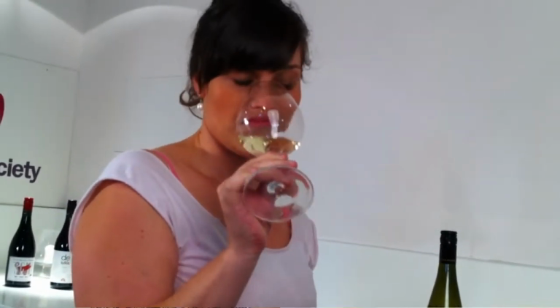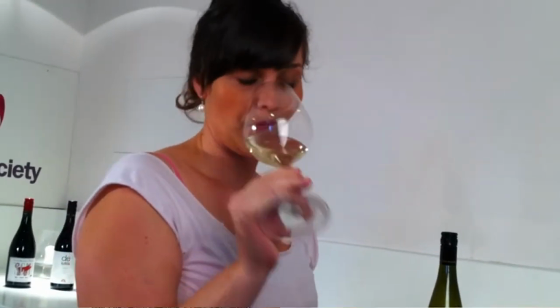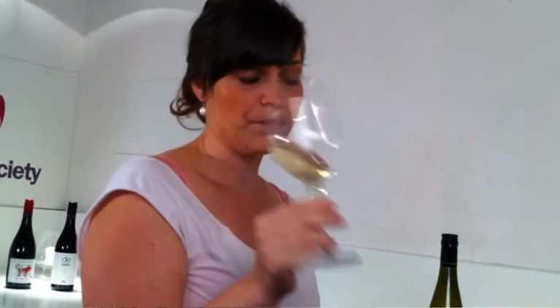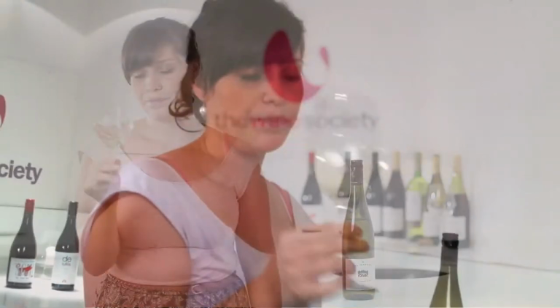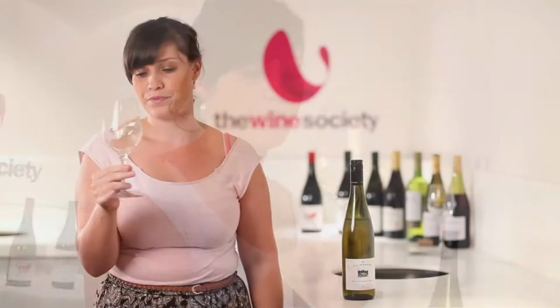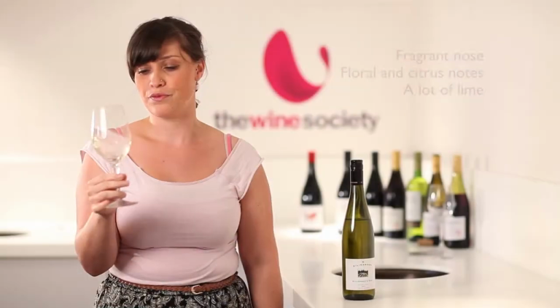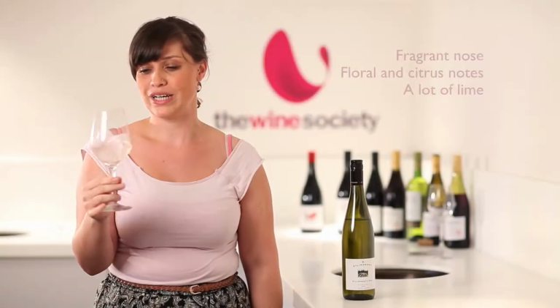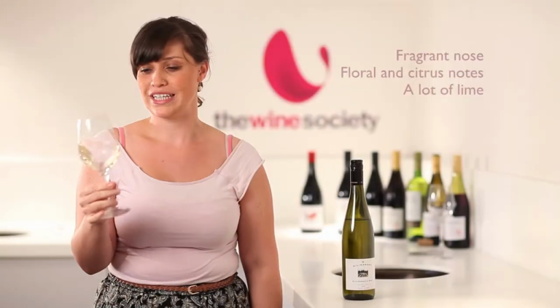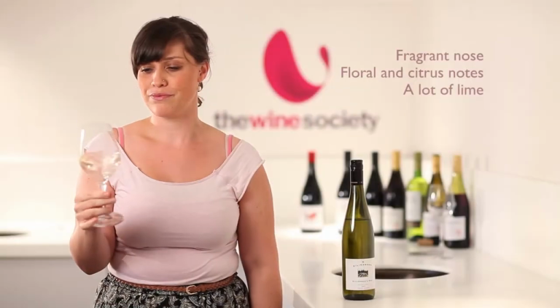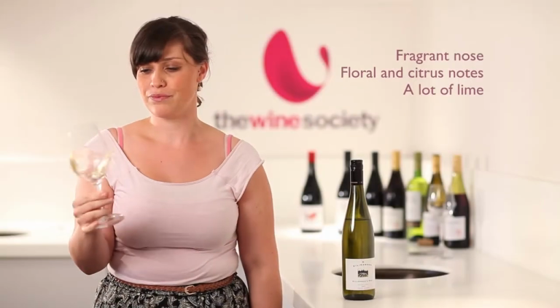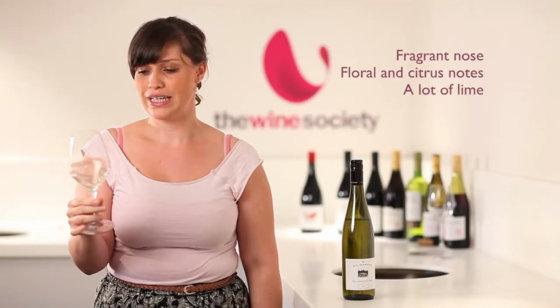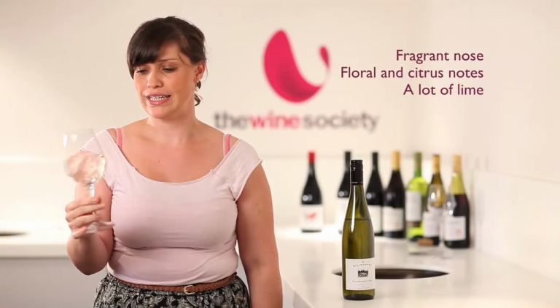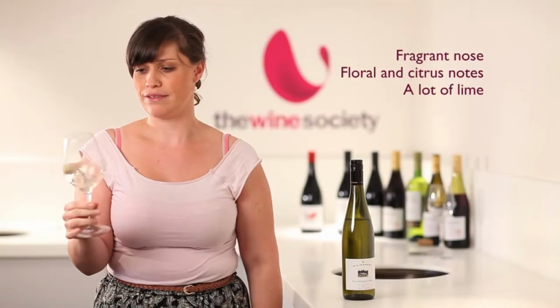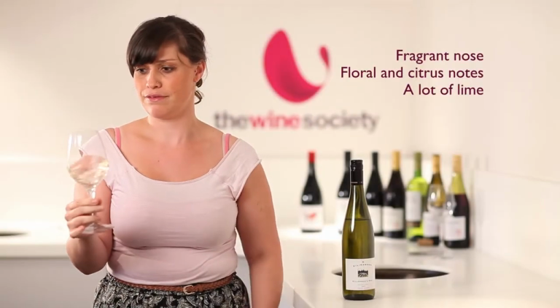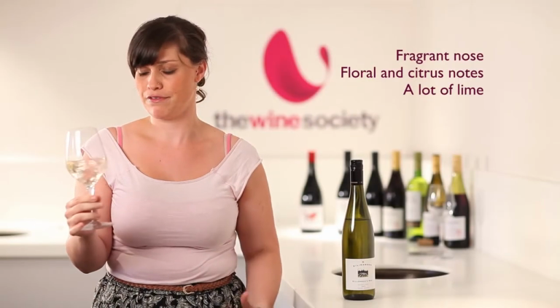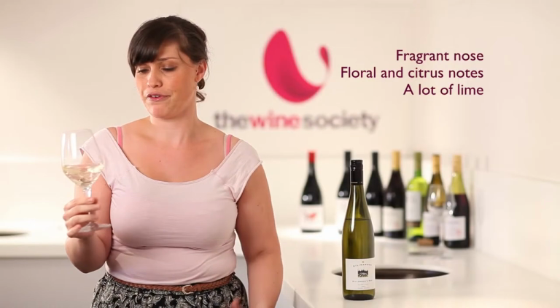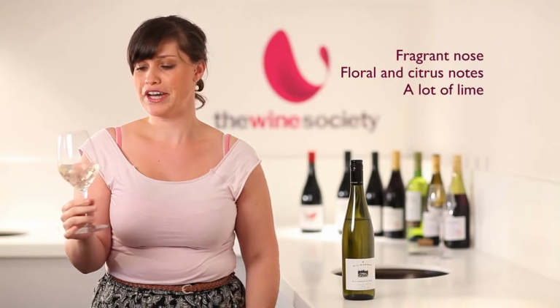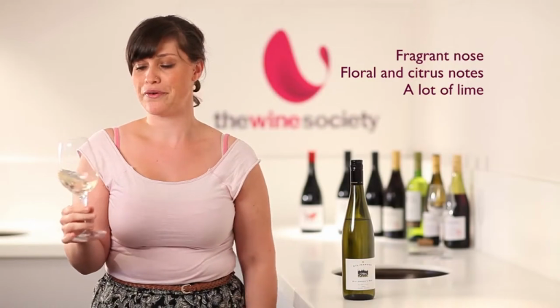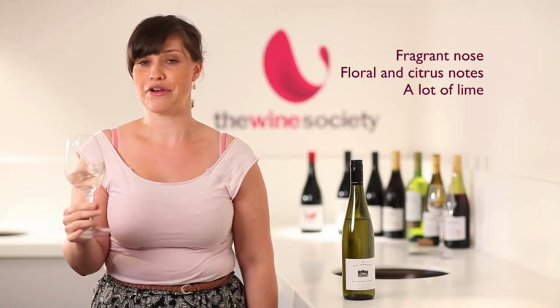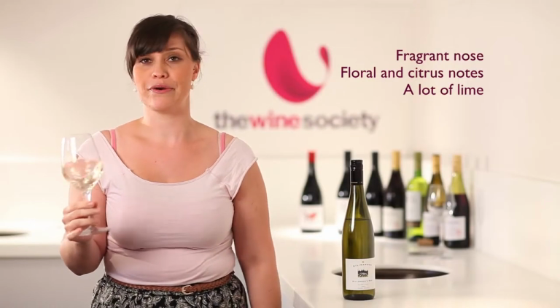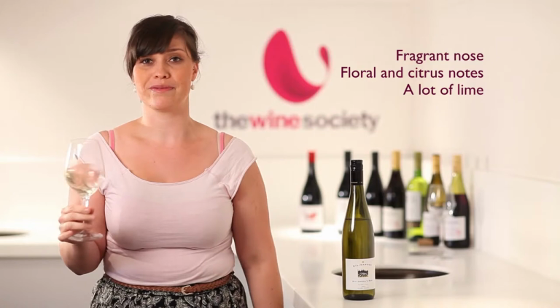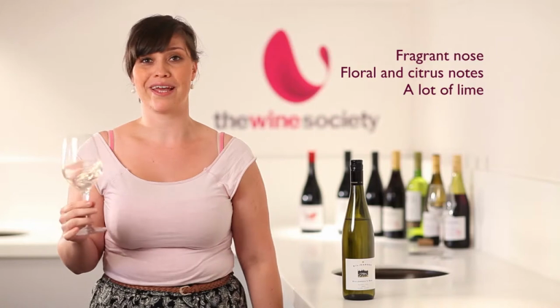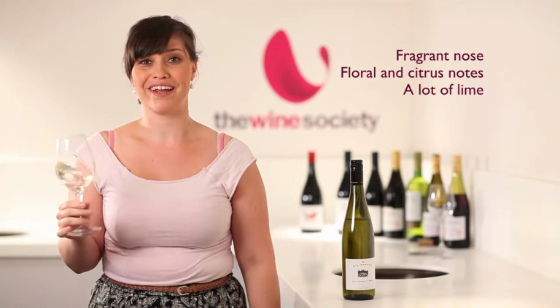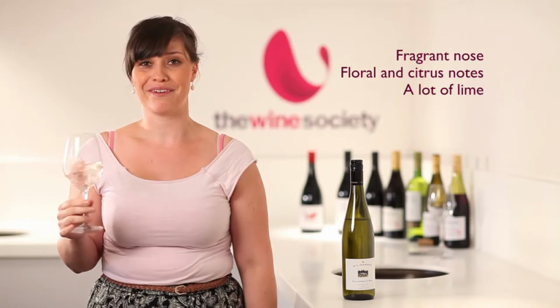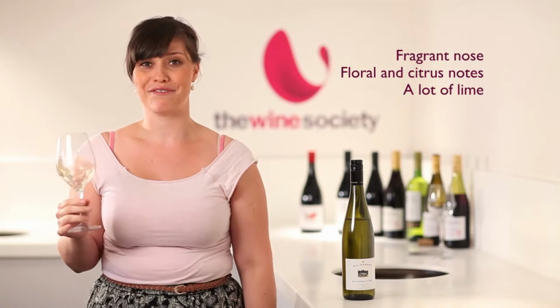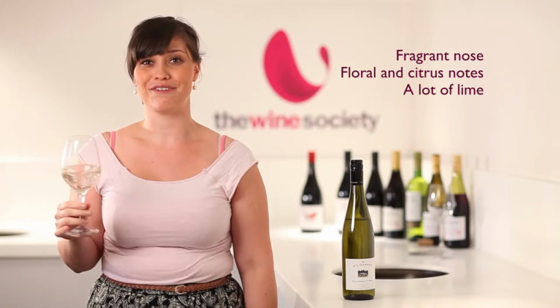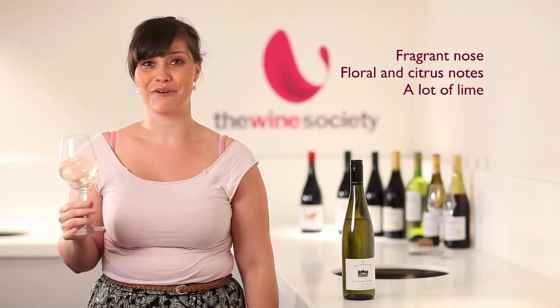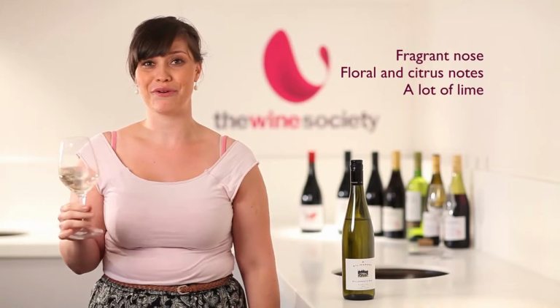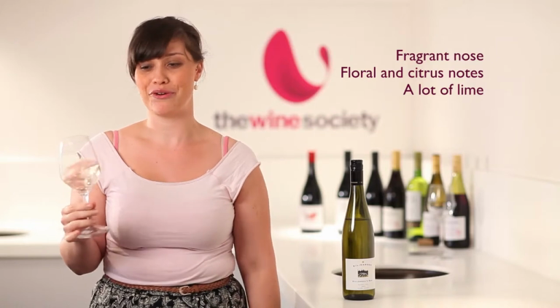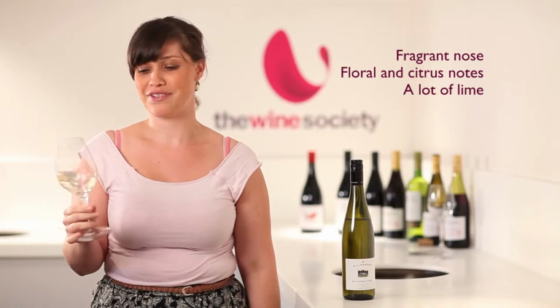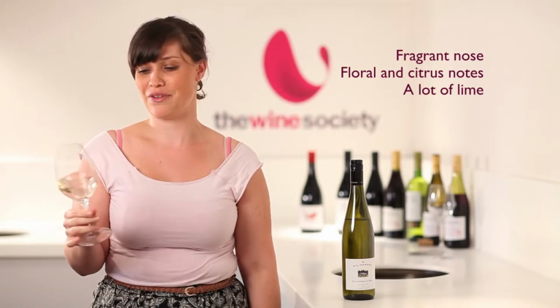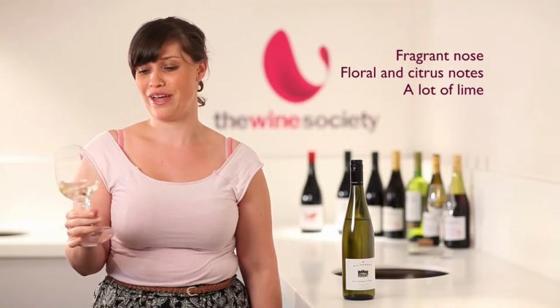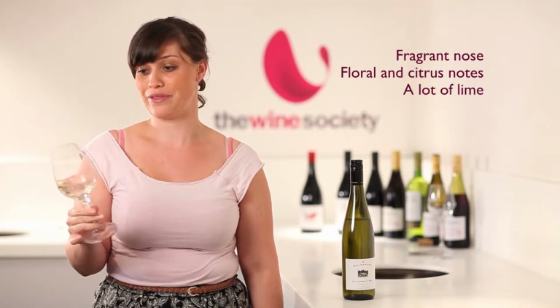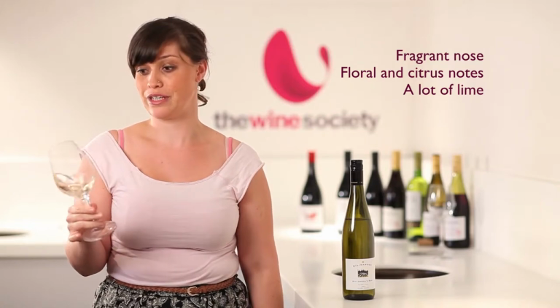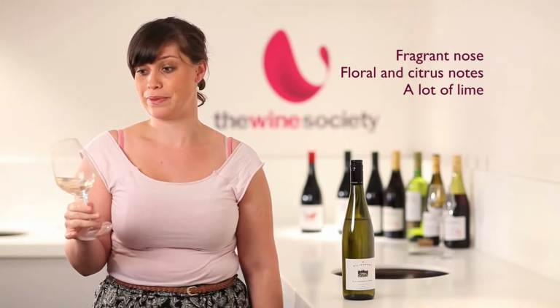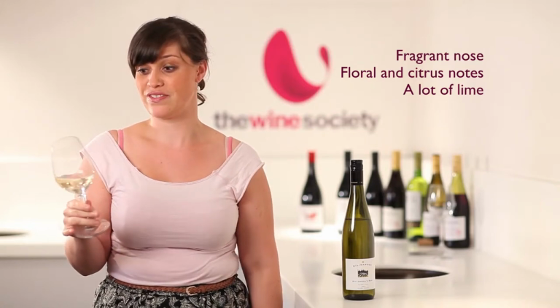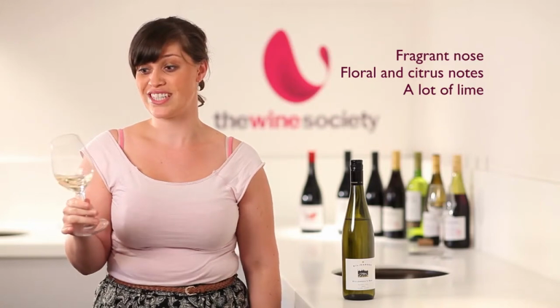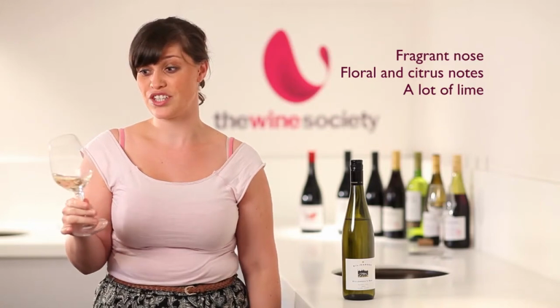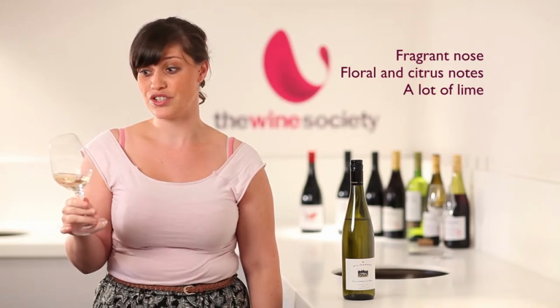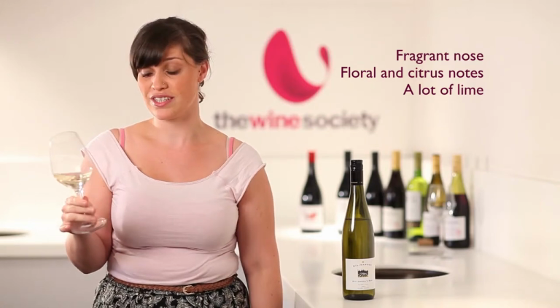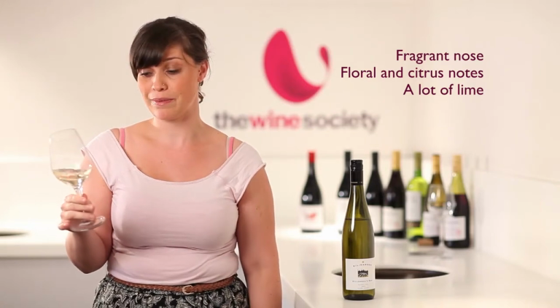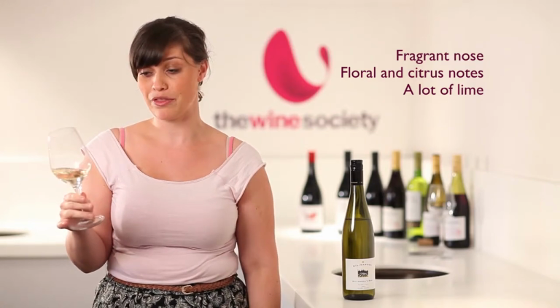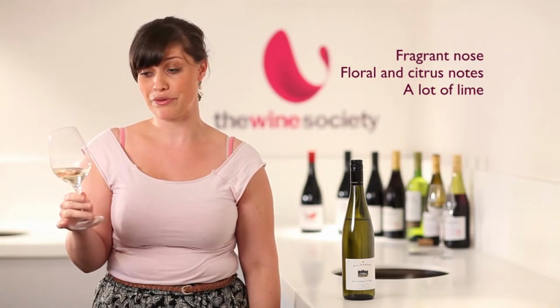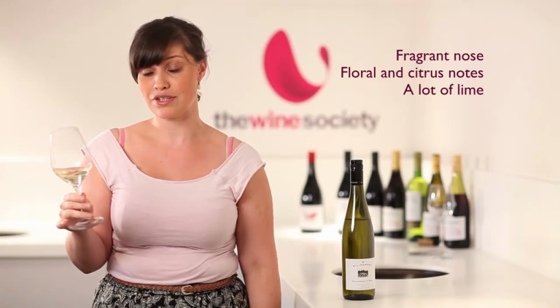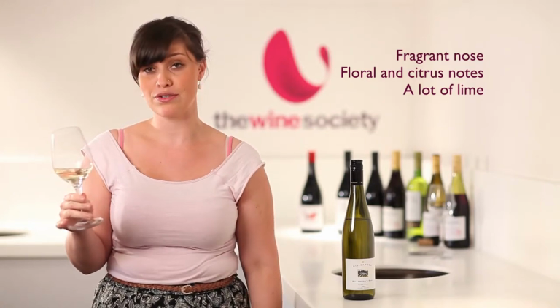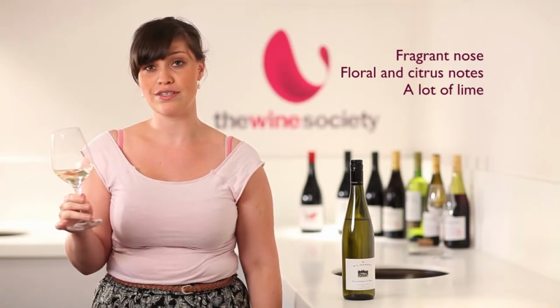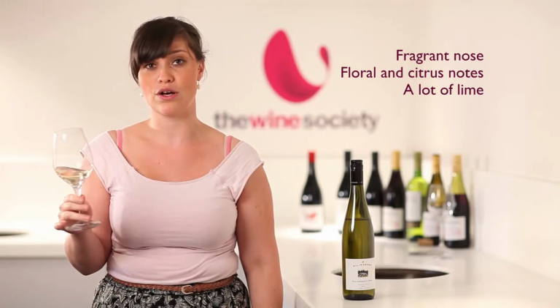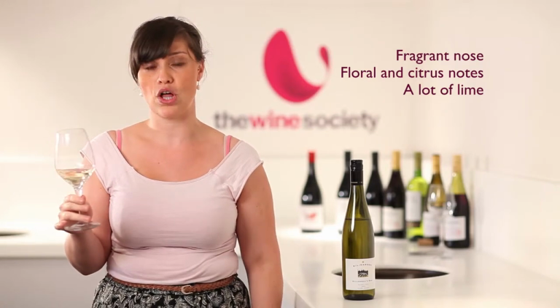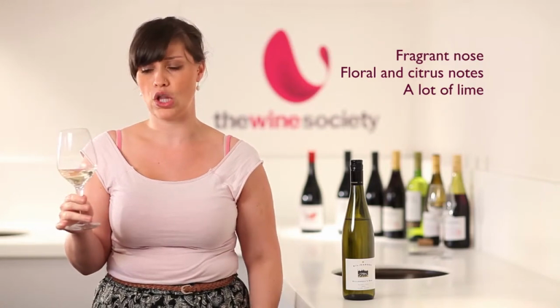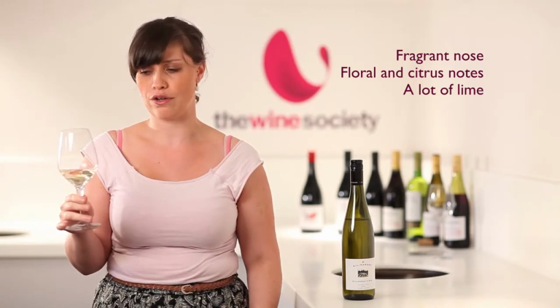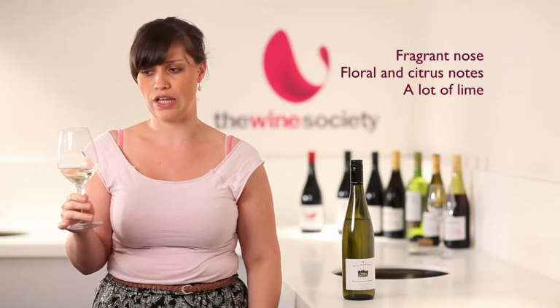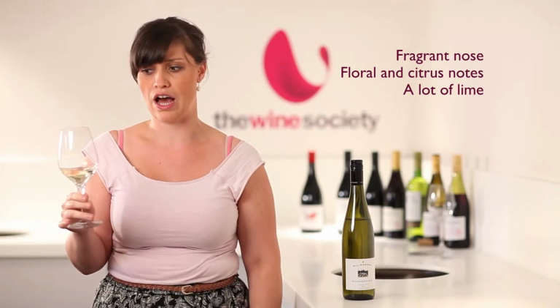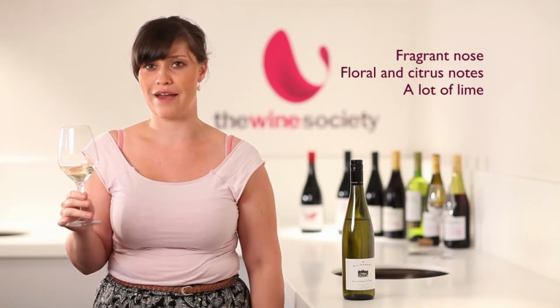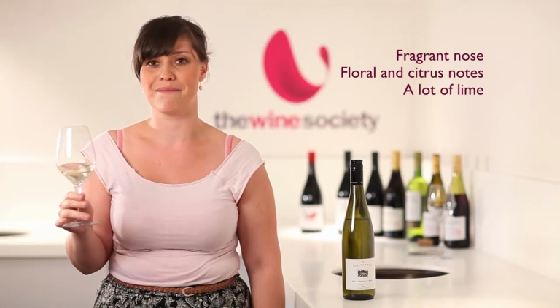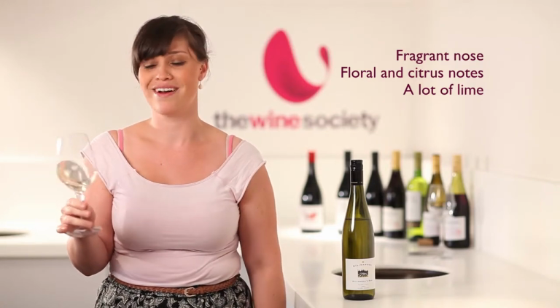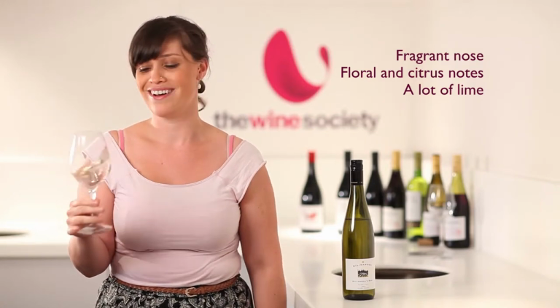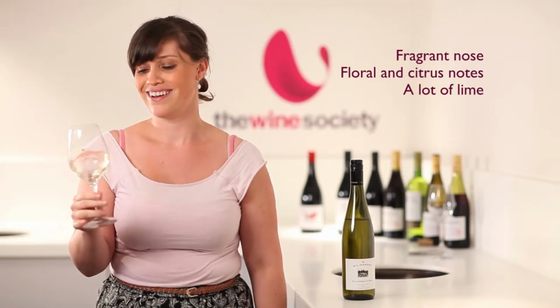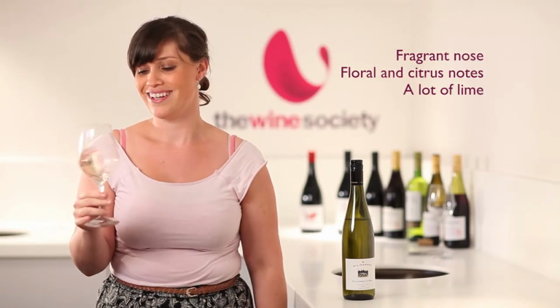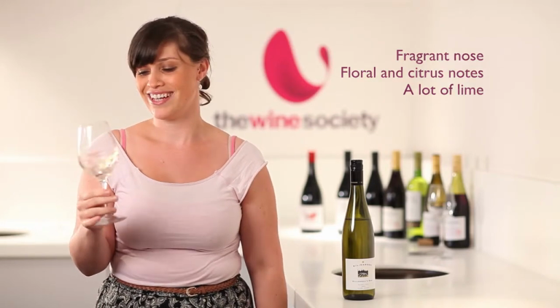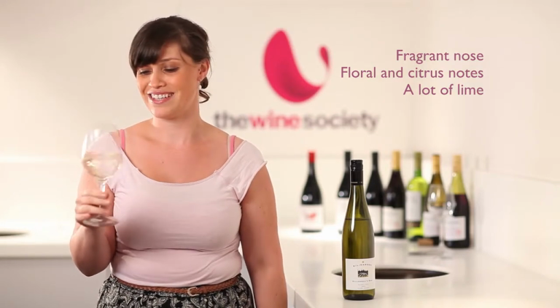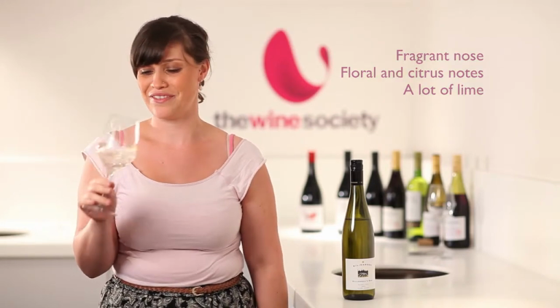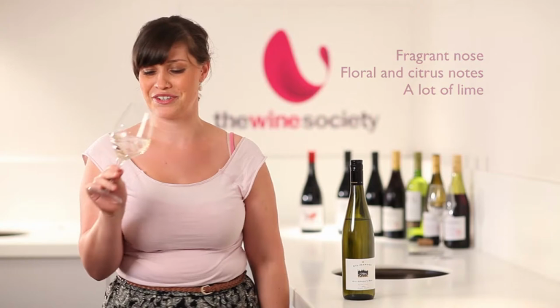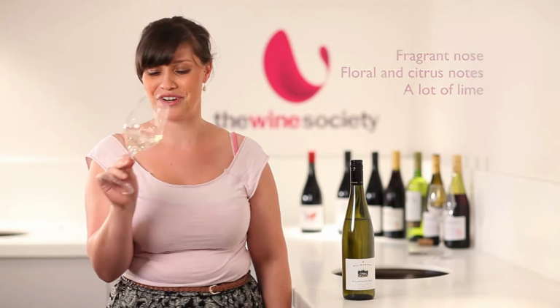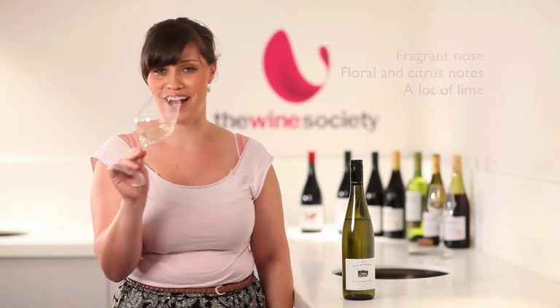Really, really fragrant nose. I'm getting a lot of floral notes on there, and a little bit of citrus coming through too — a lot of lime. Let's give it a try.